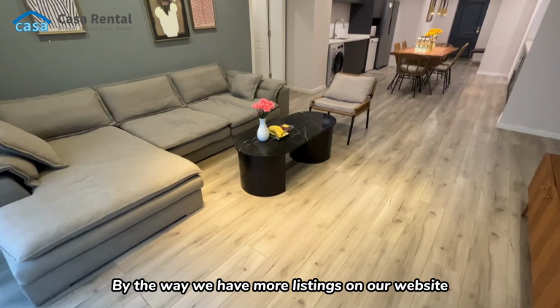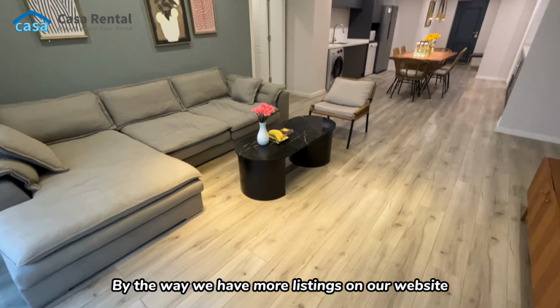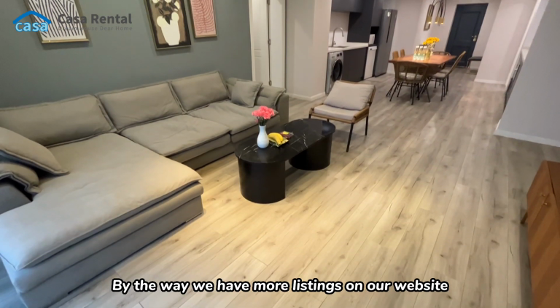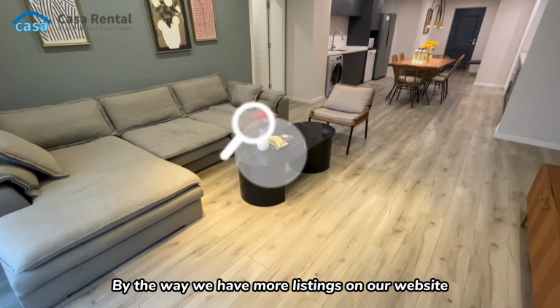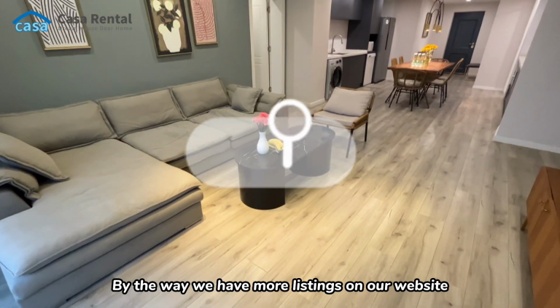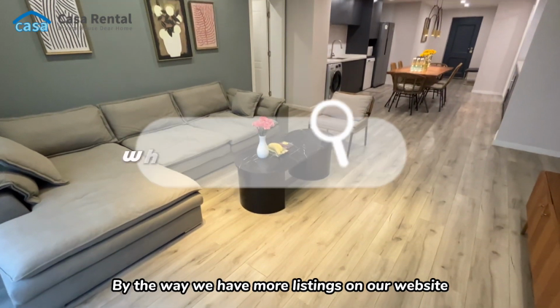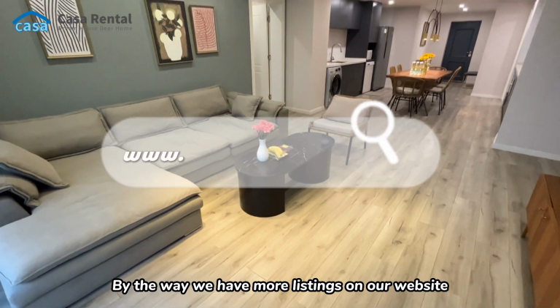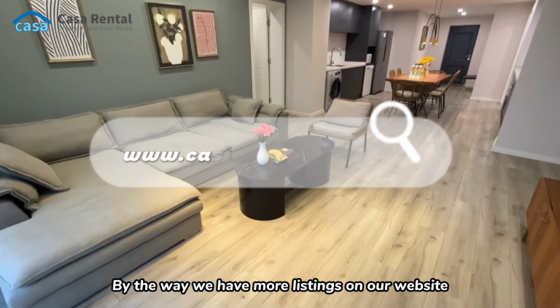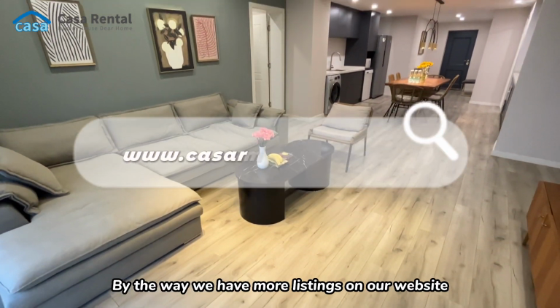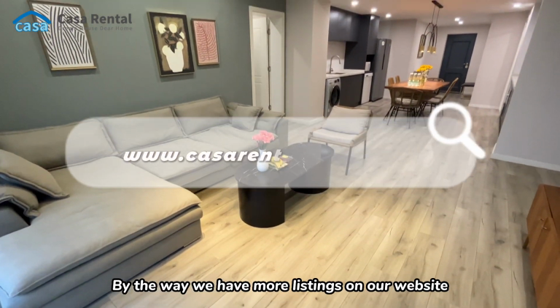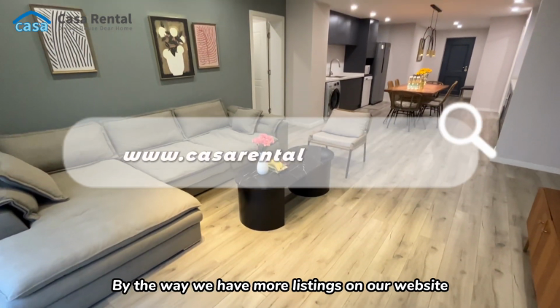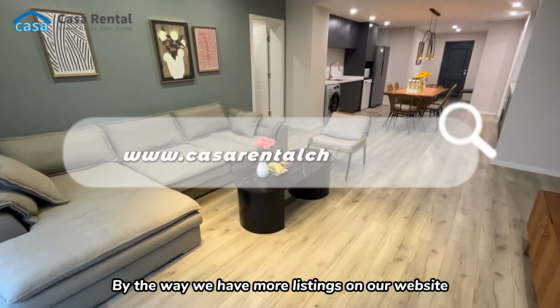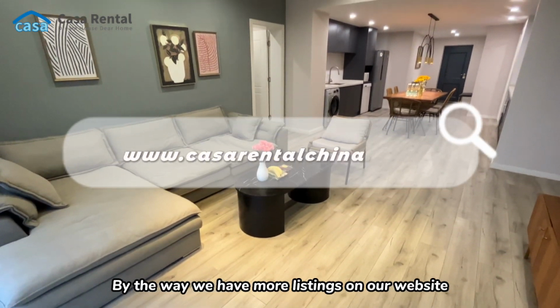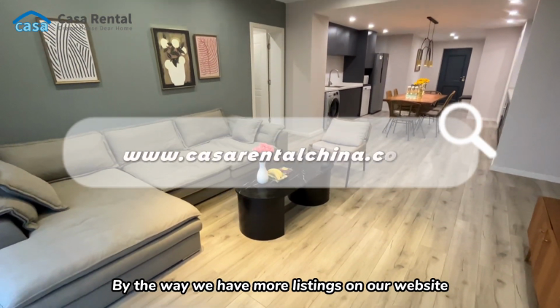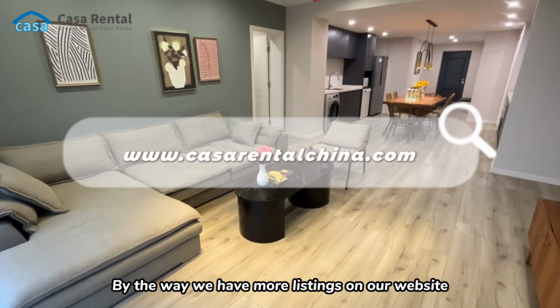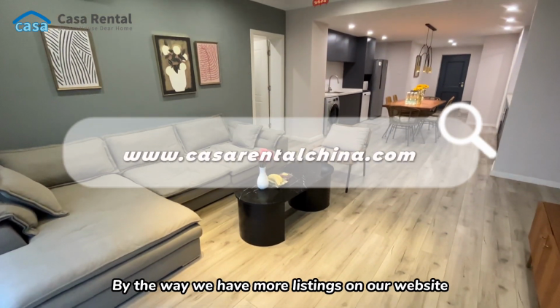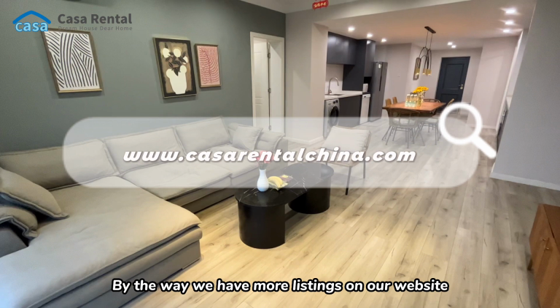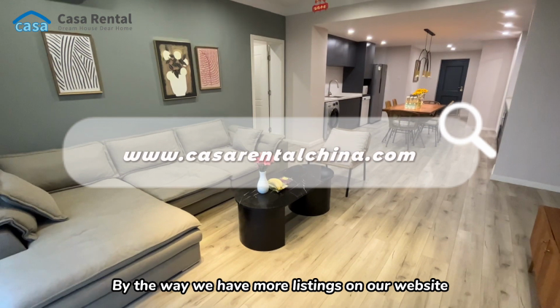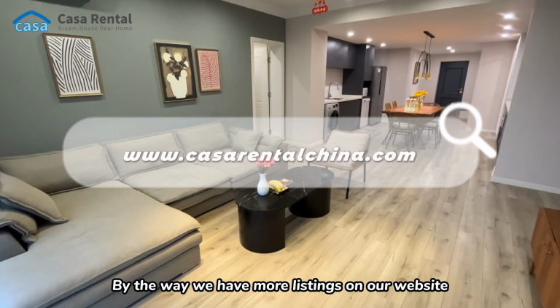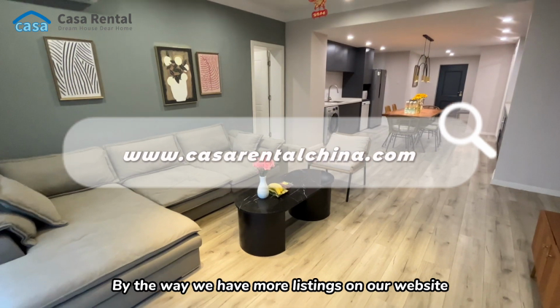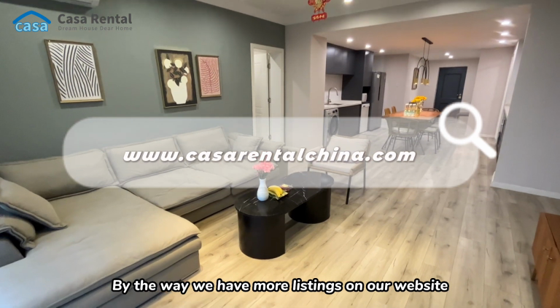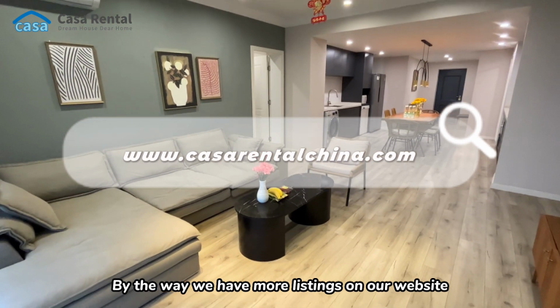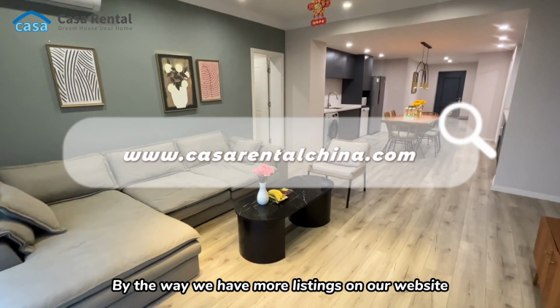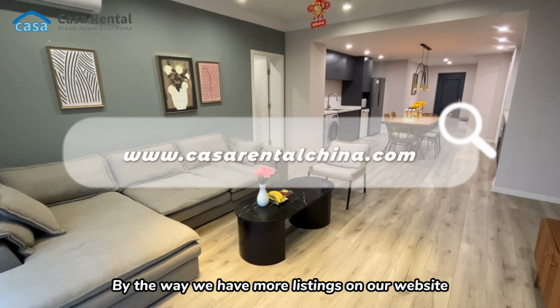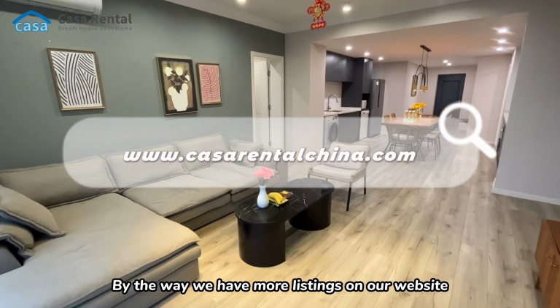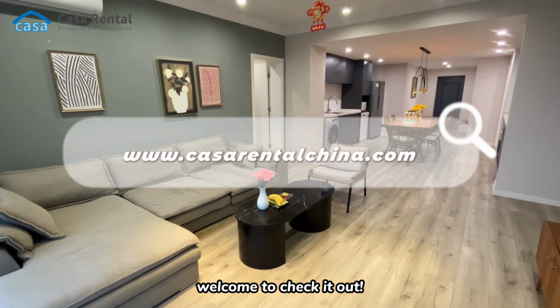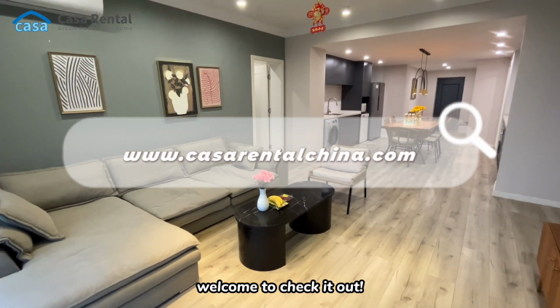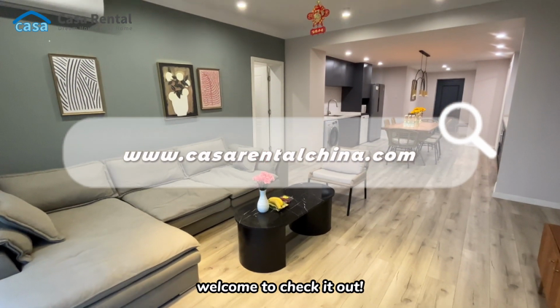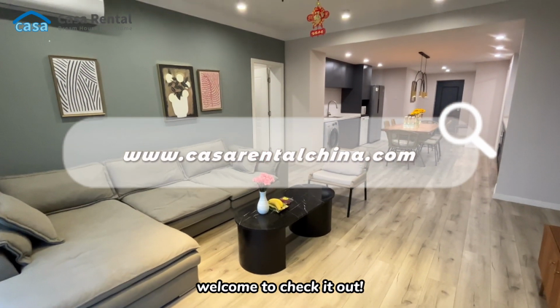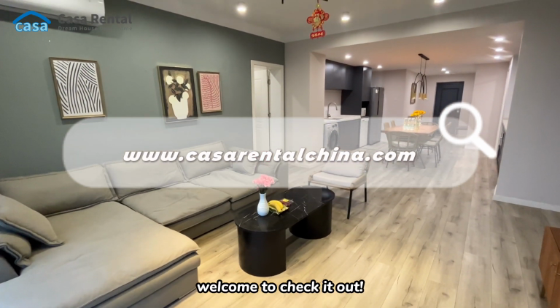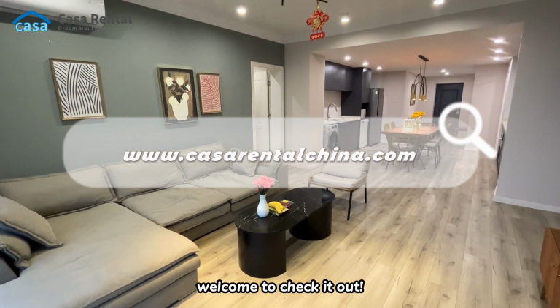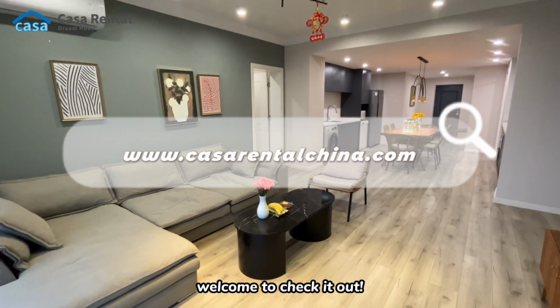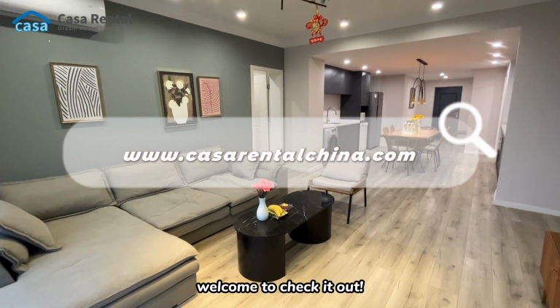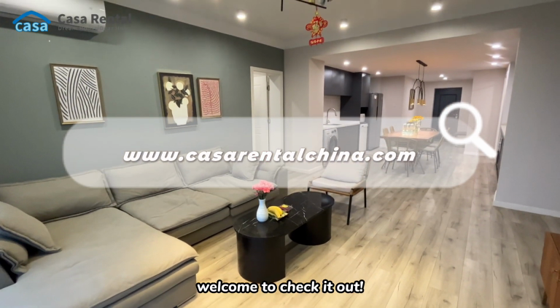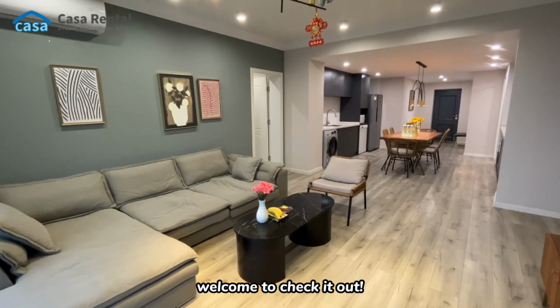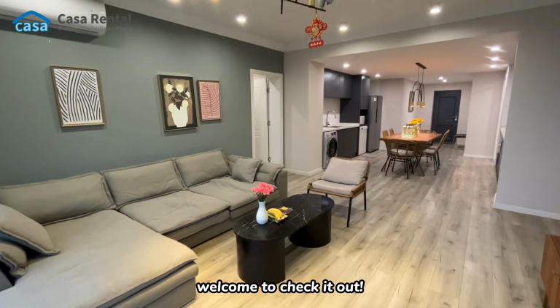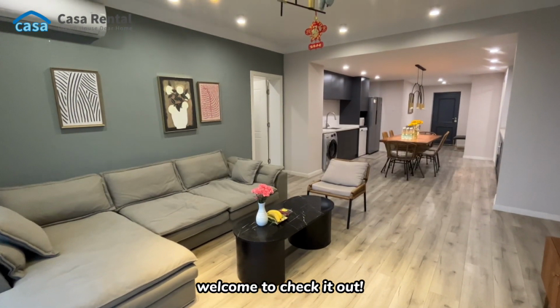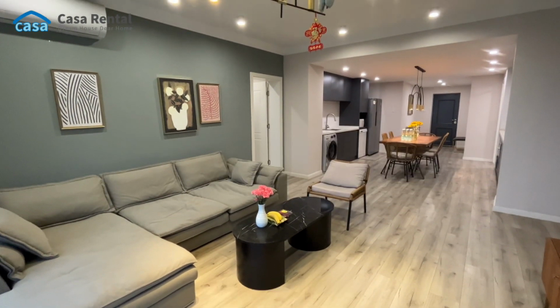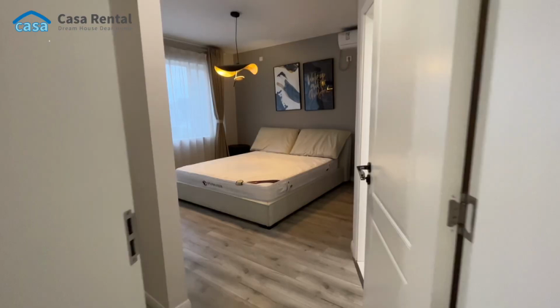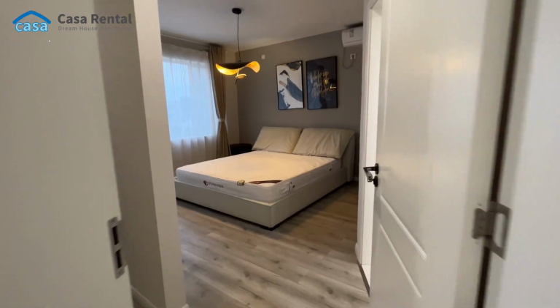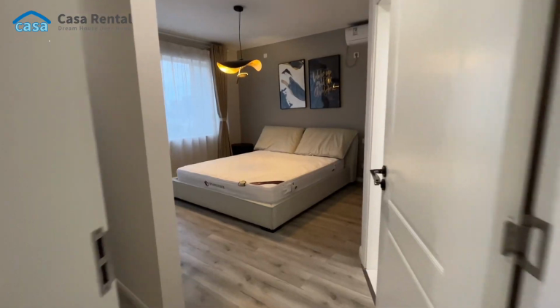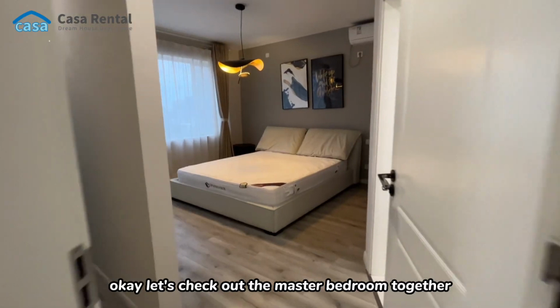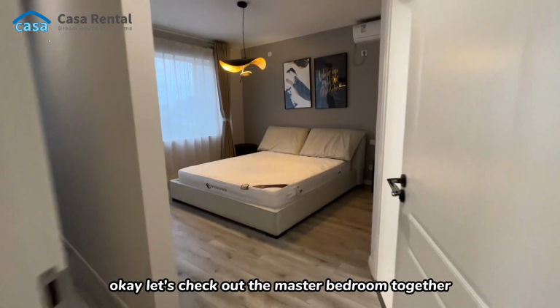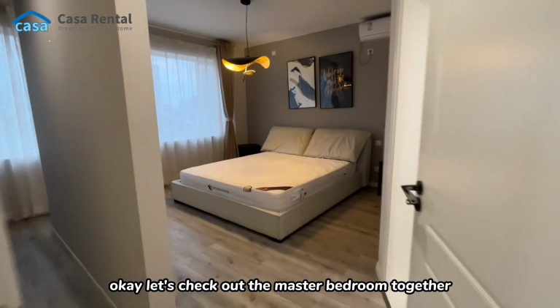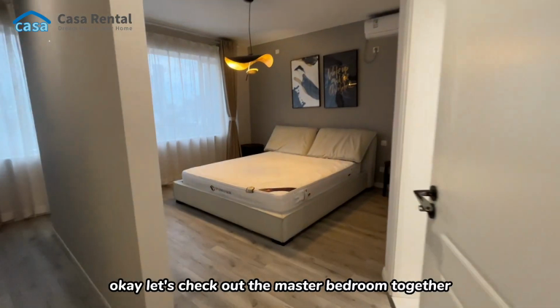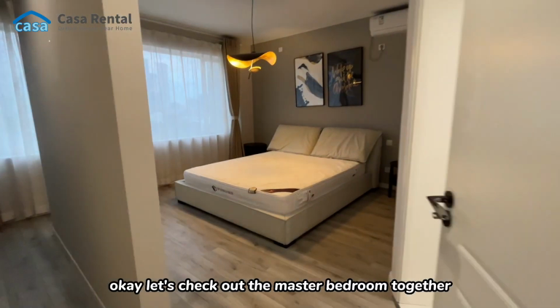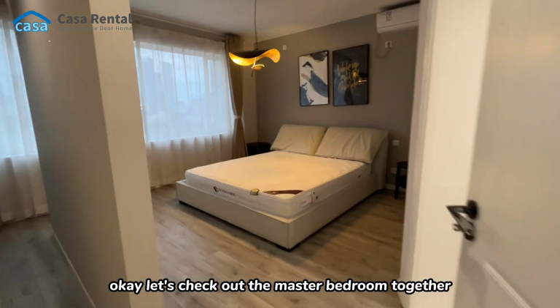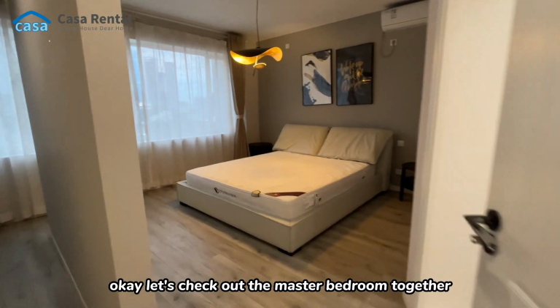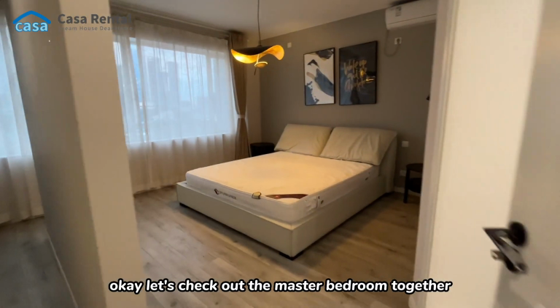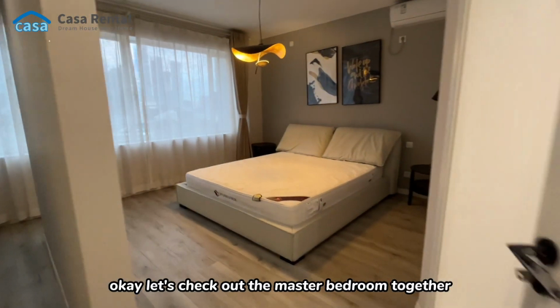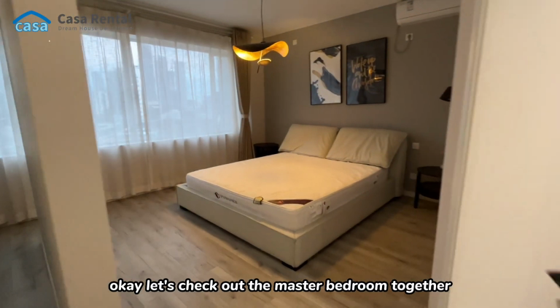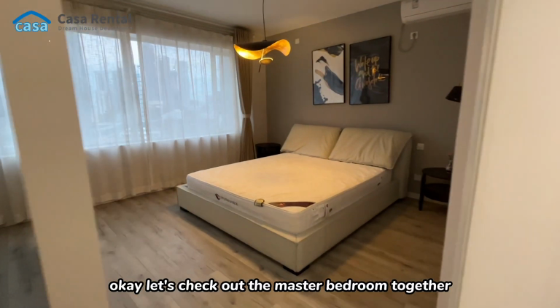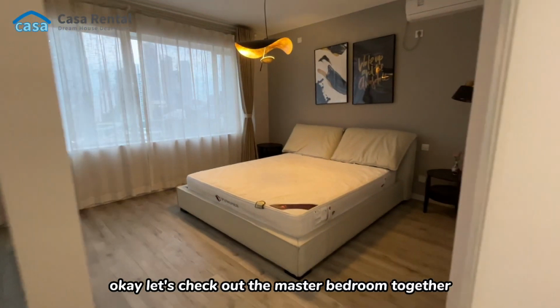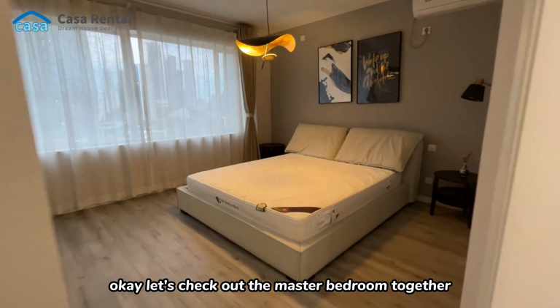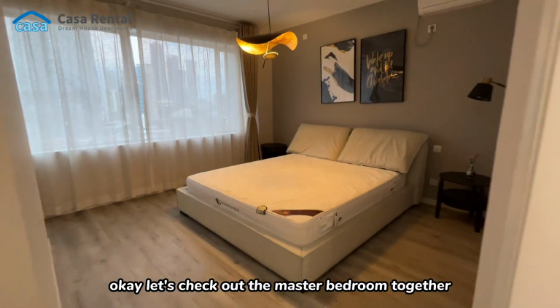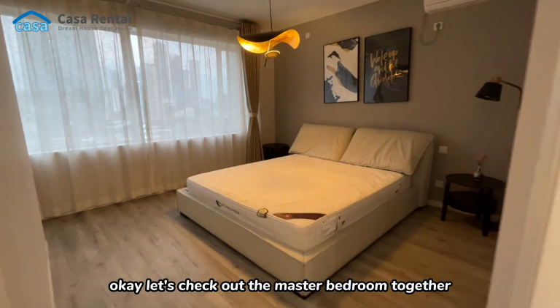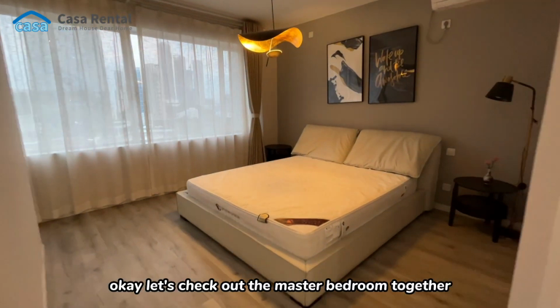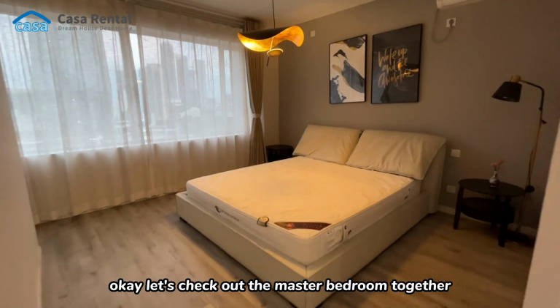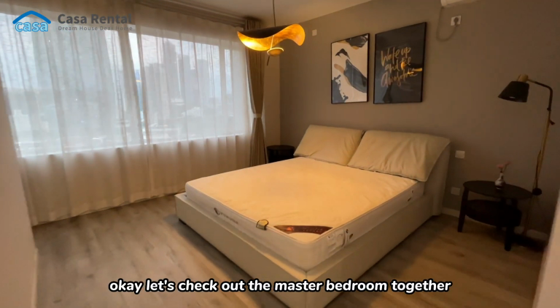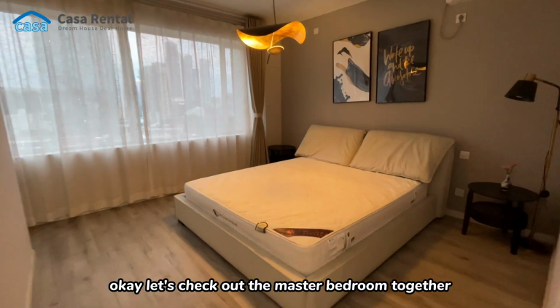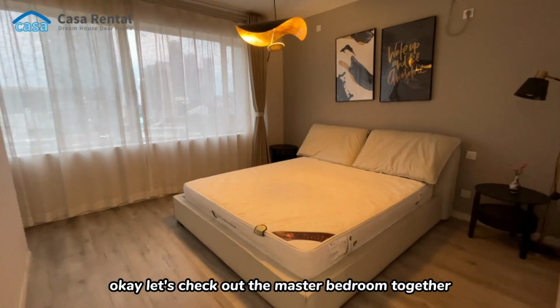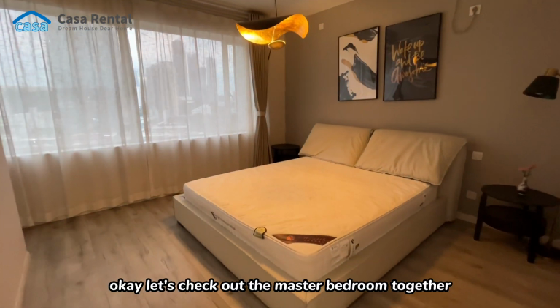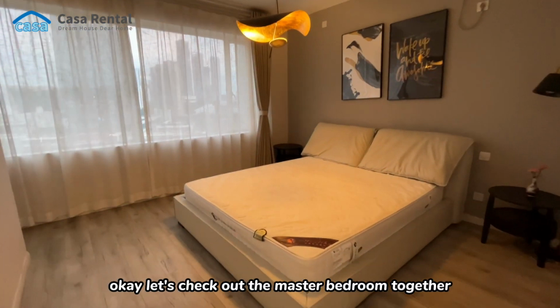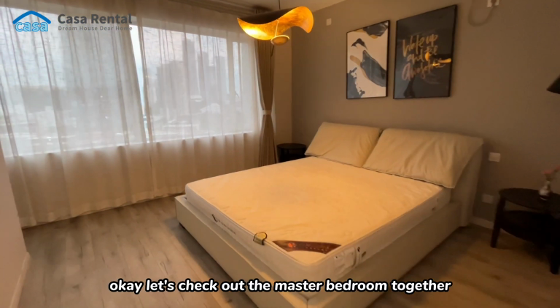By the way, we have more listings on our website, welcome to check it out. Okay, let's check out the master bedroom together.